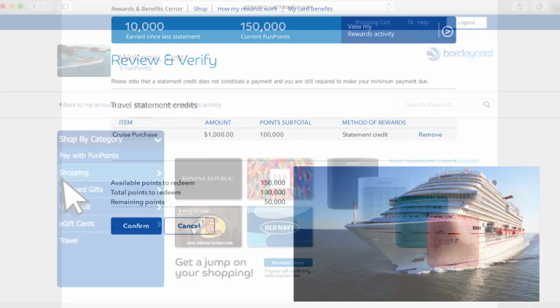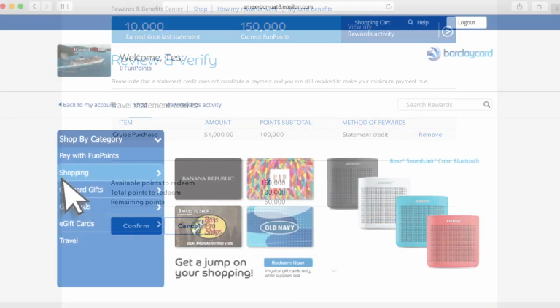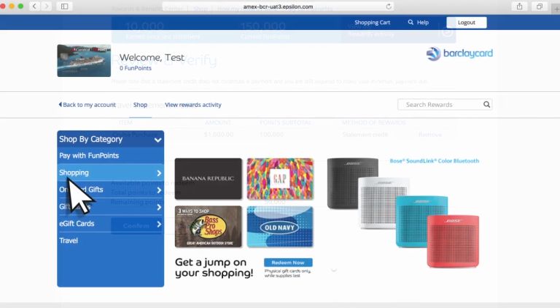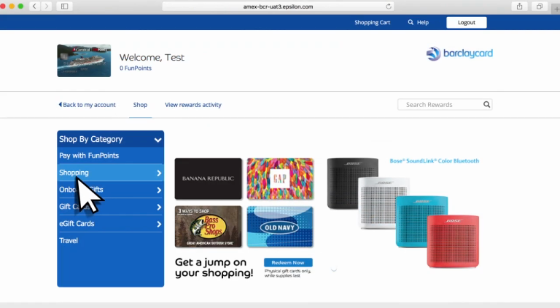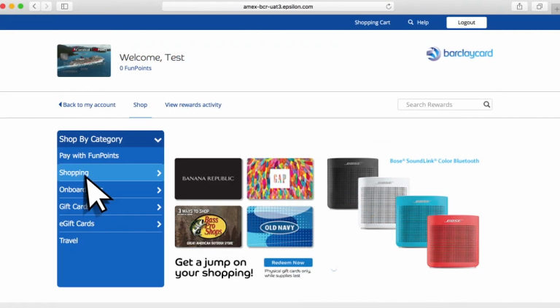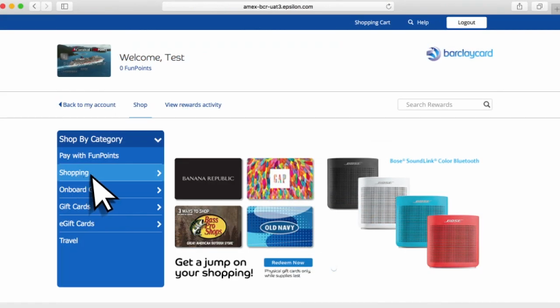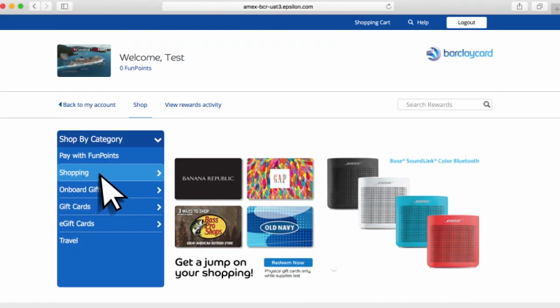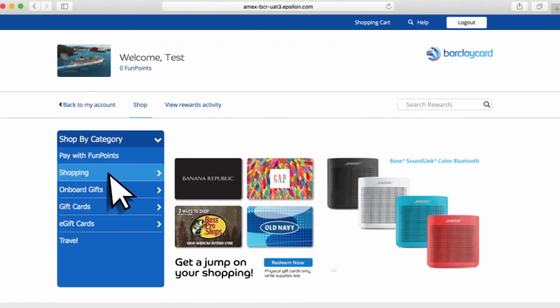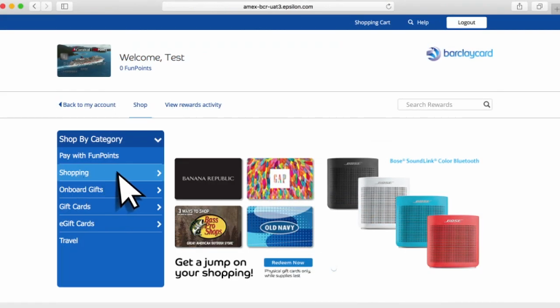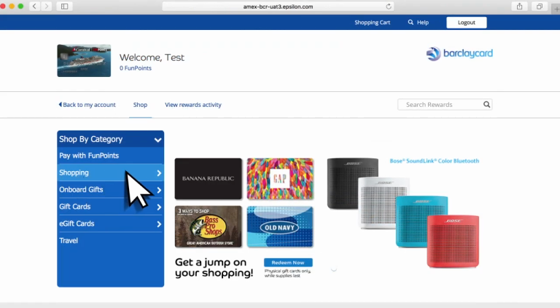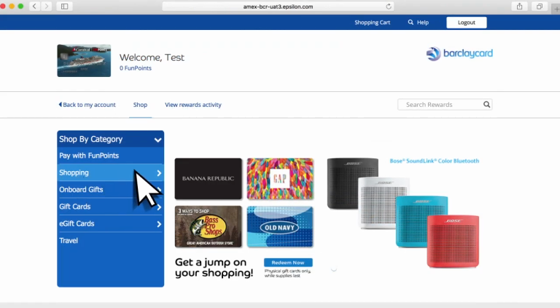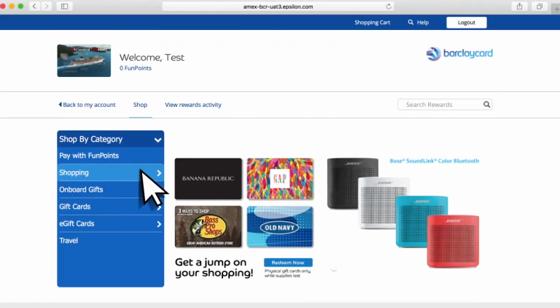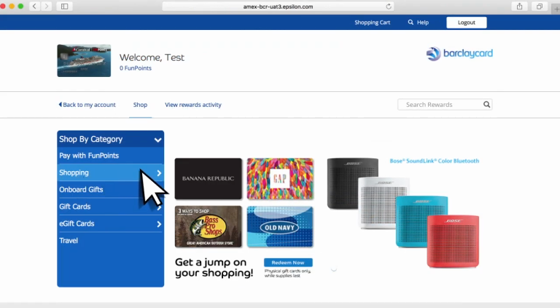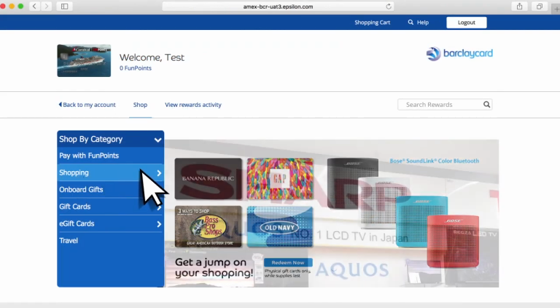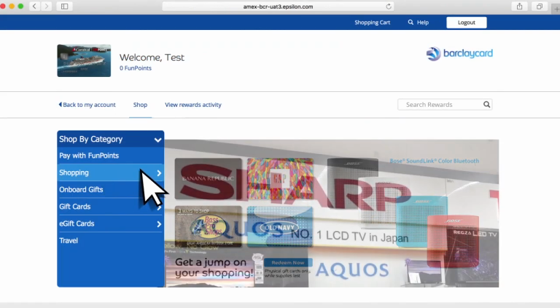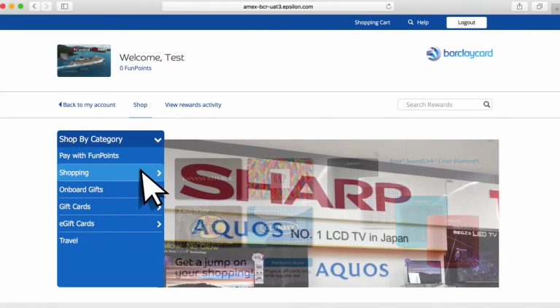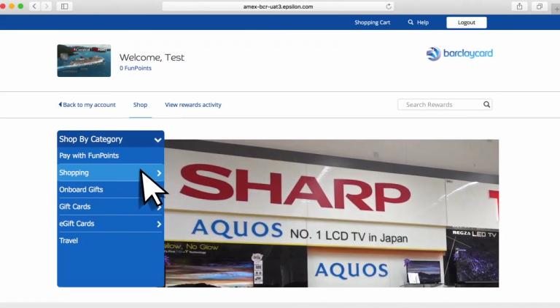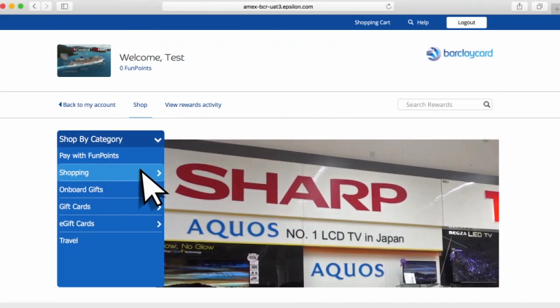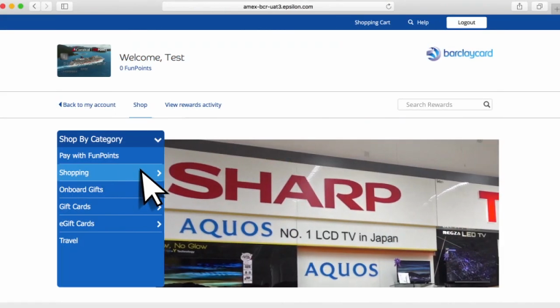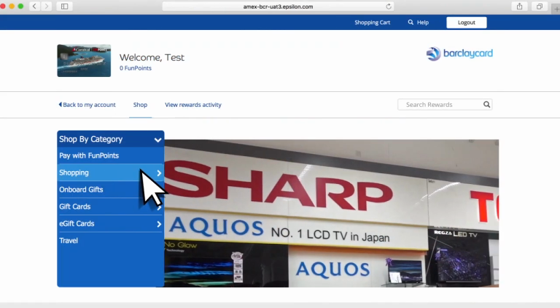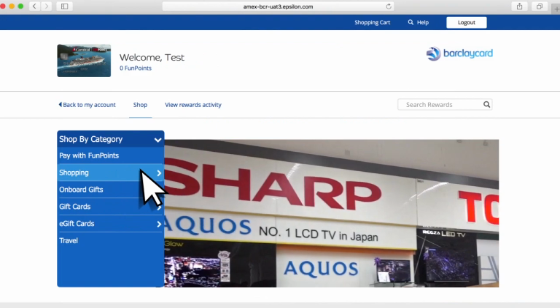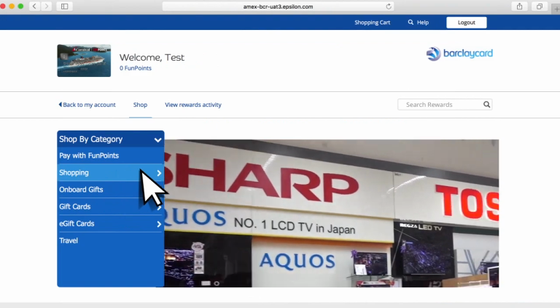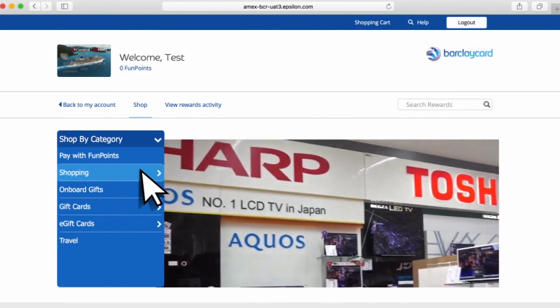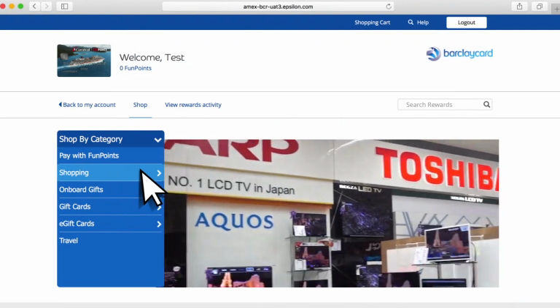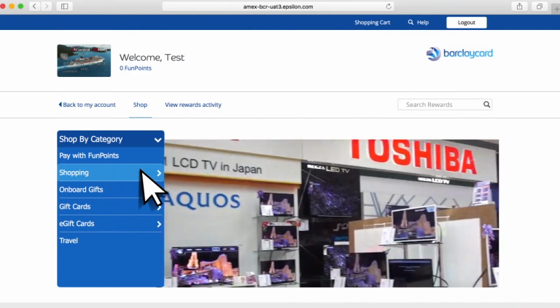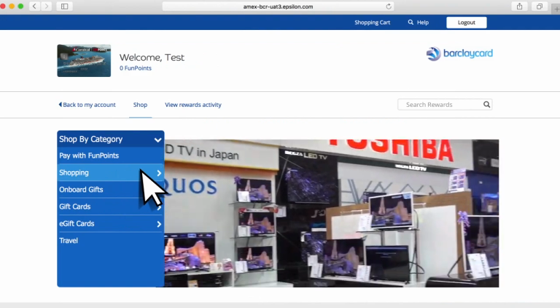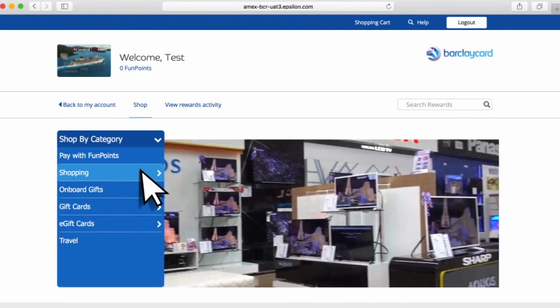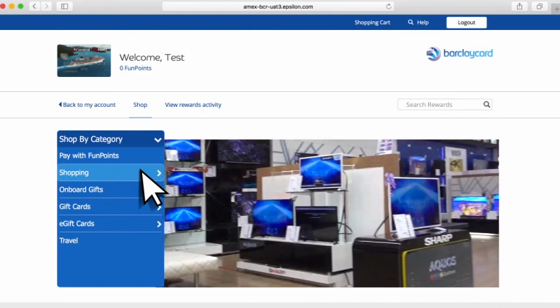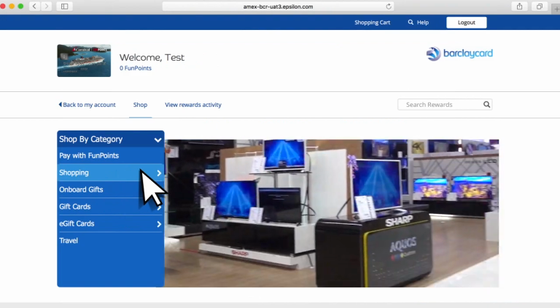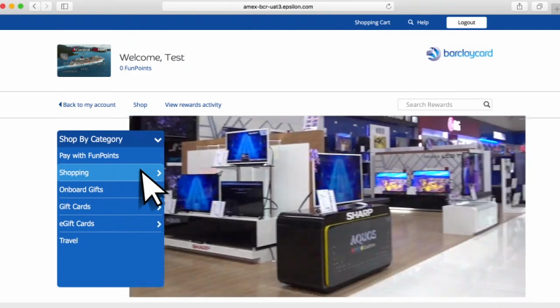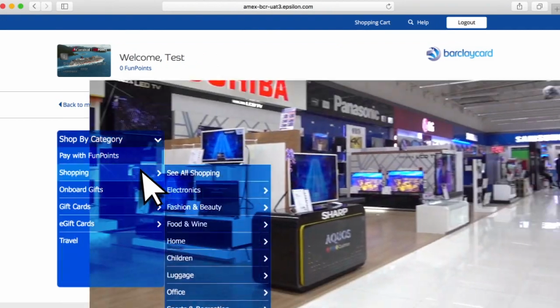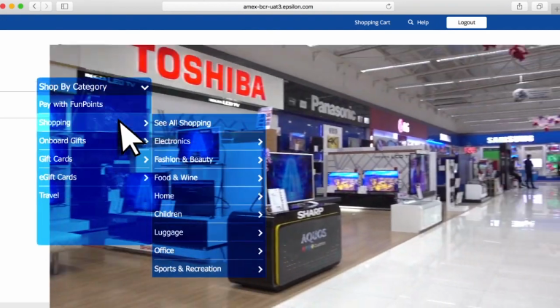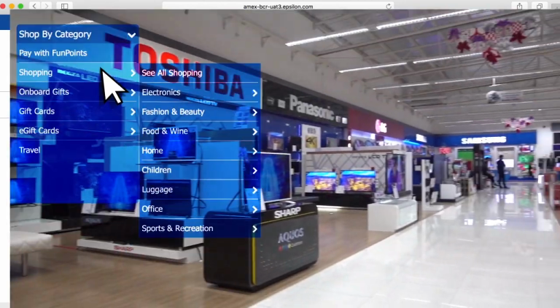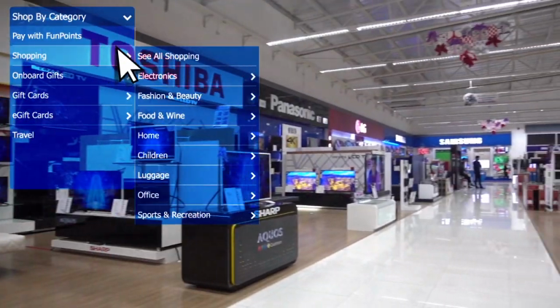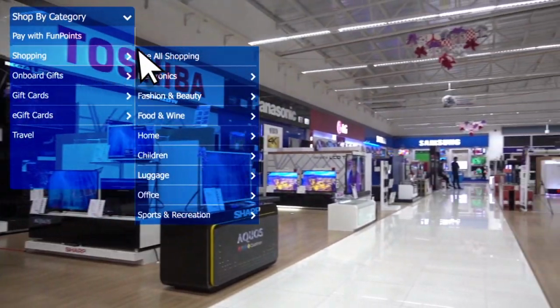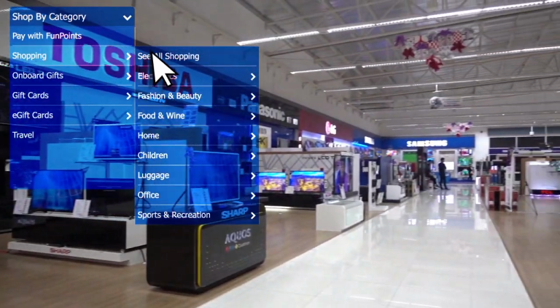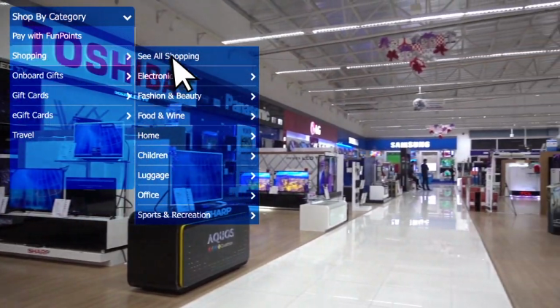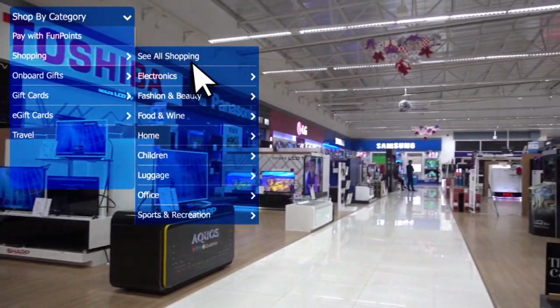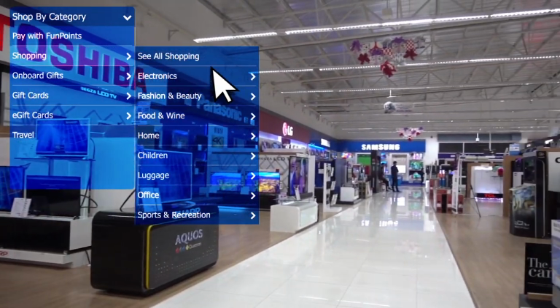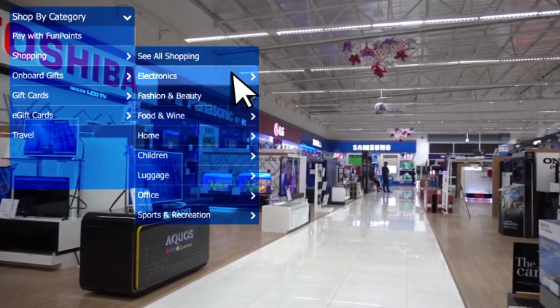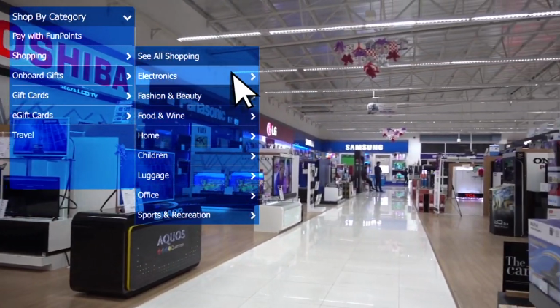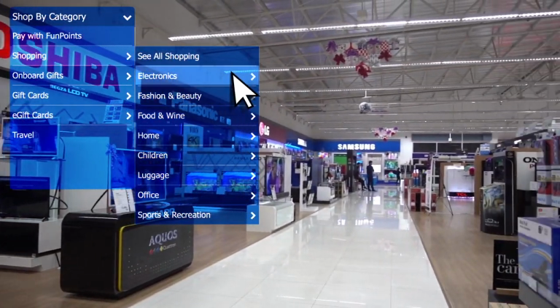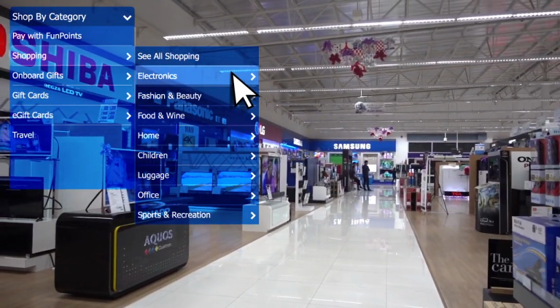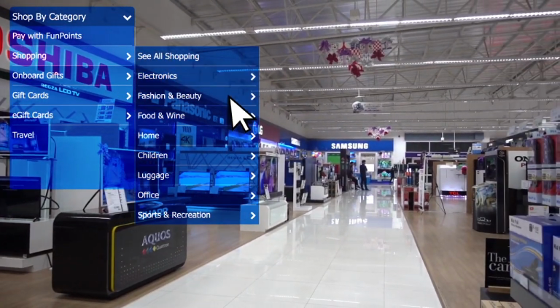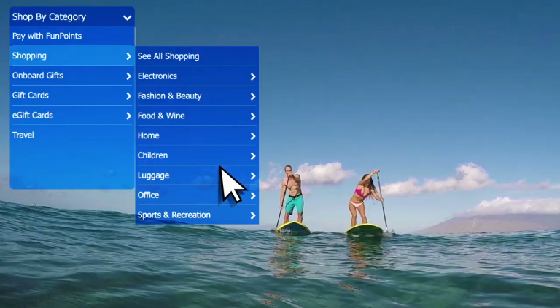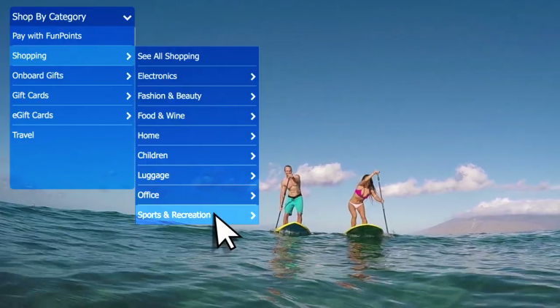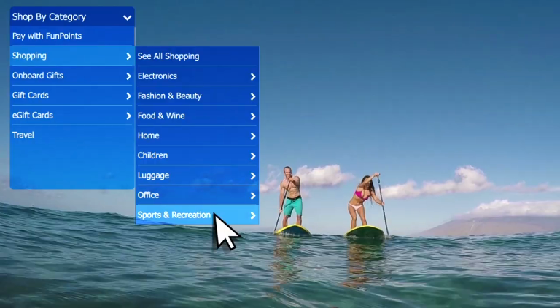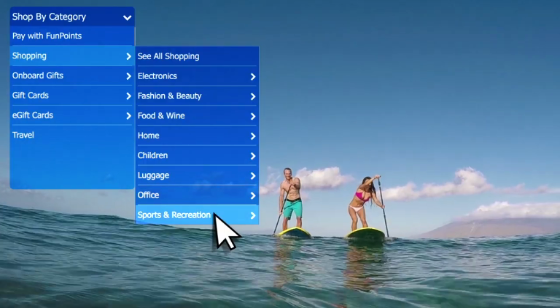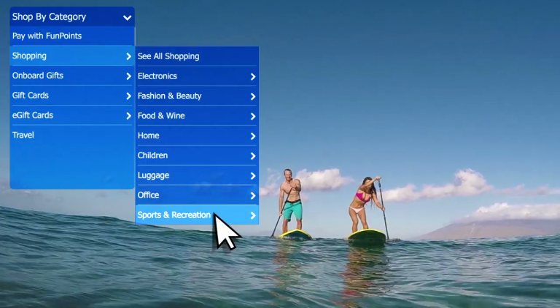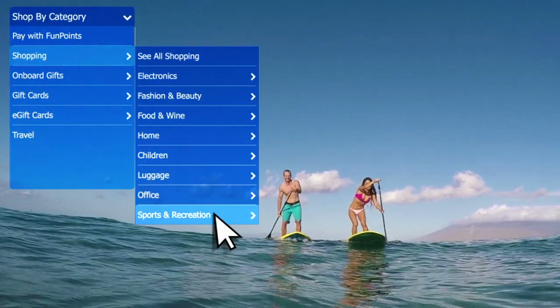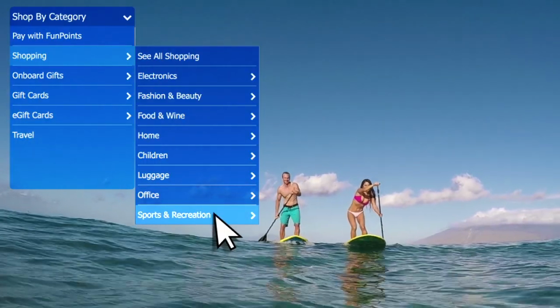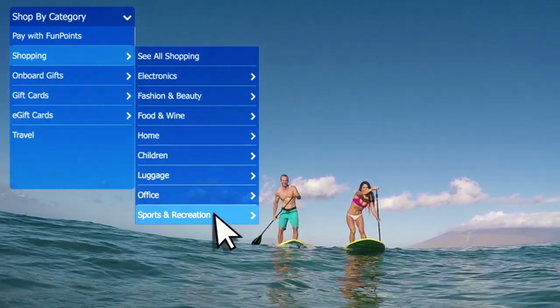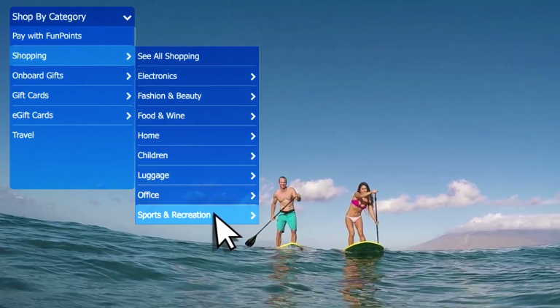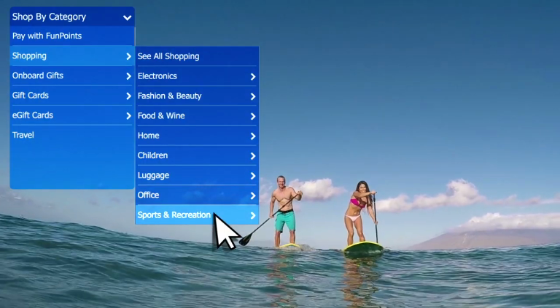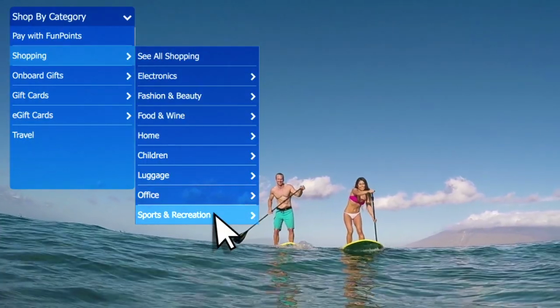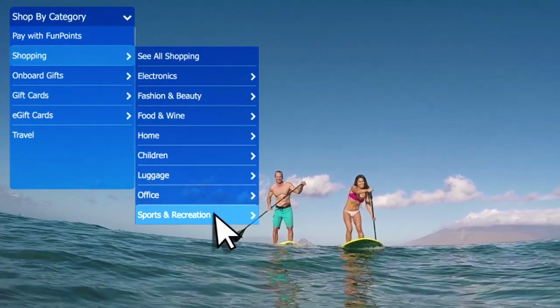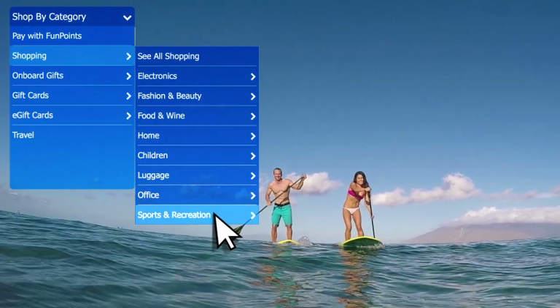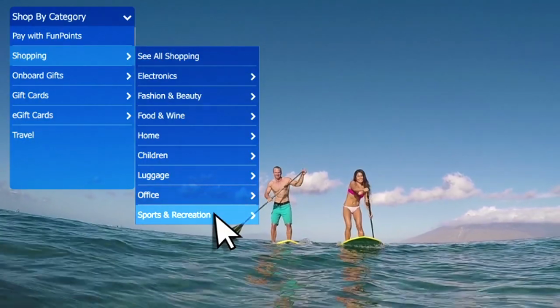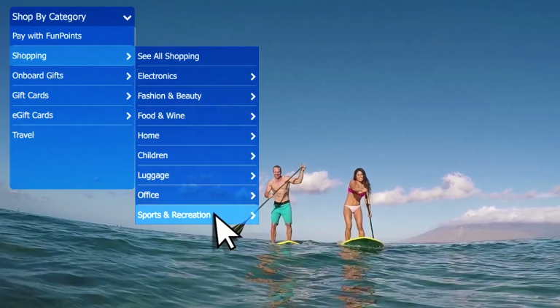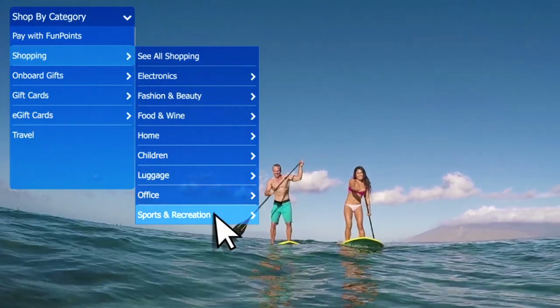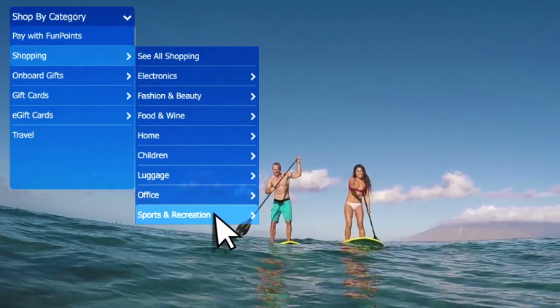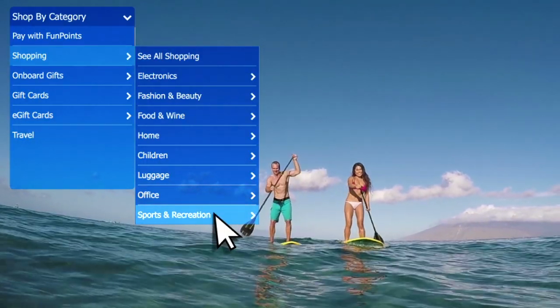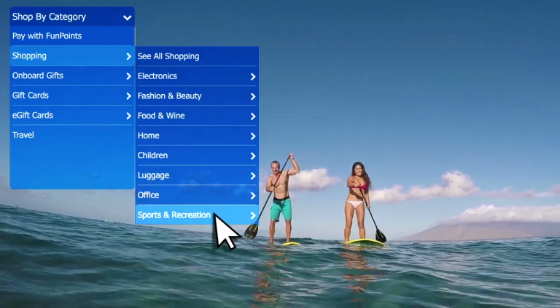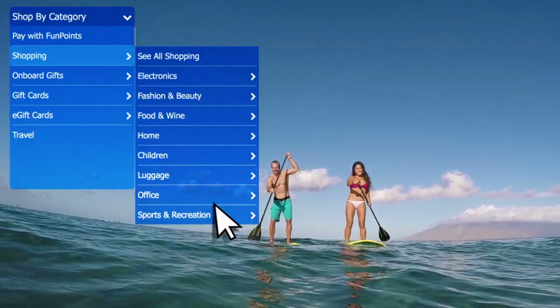The value is even higher on eligible Carnival purchases of $1,500 or more. Card members can also redeem fun points for an array of carefully selected merchandise, from home electronics to recreation, fashion, and more.